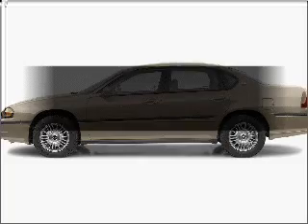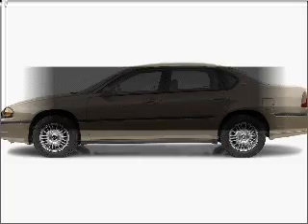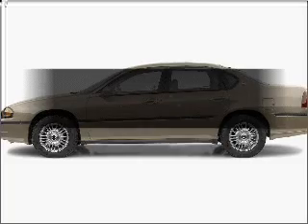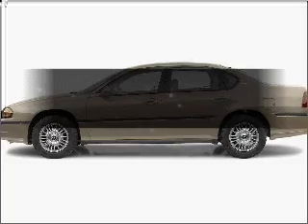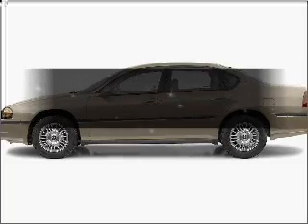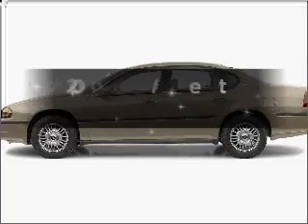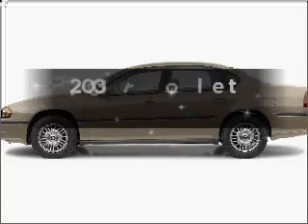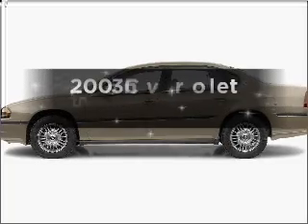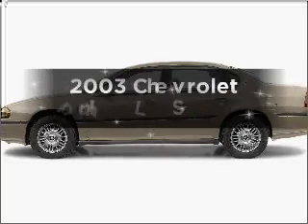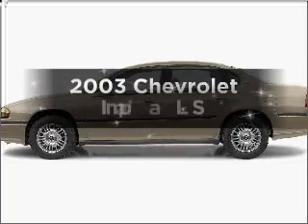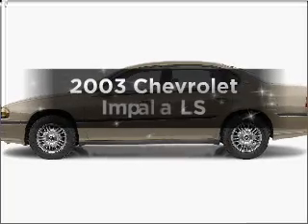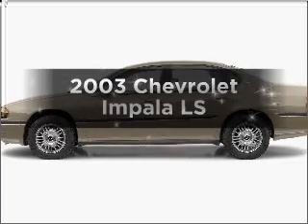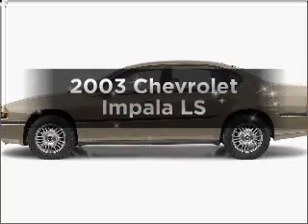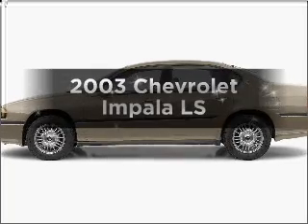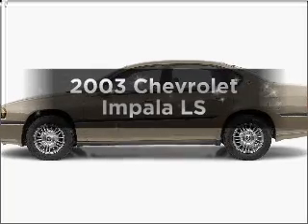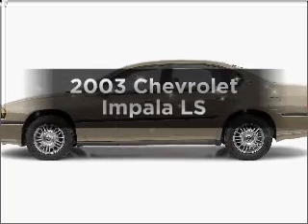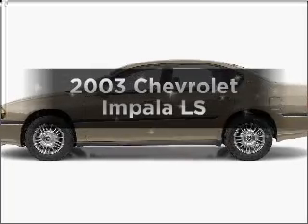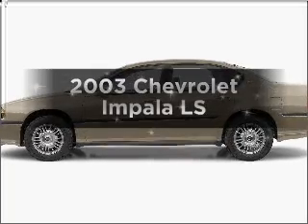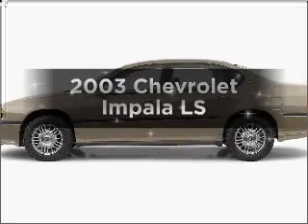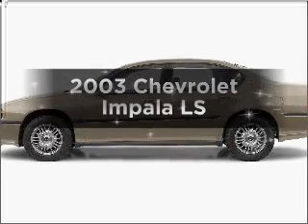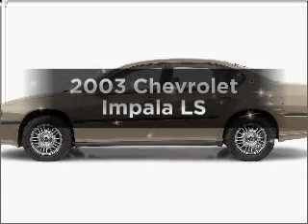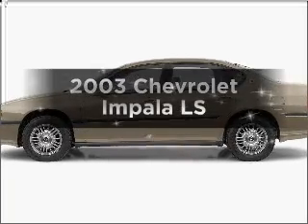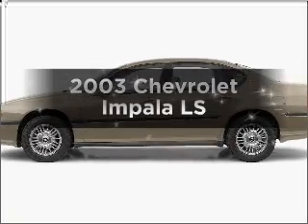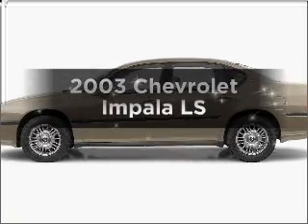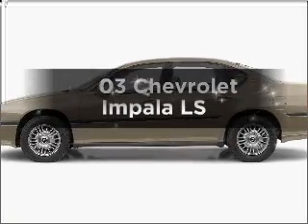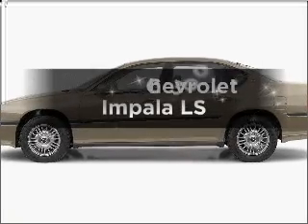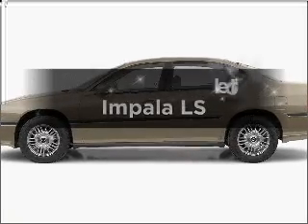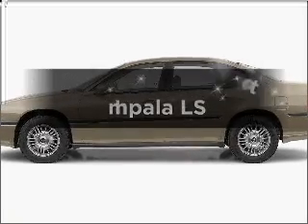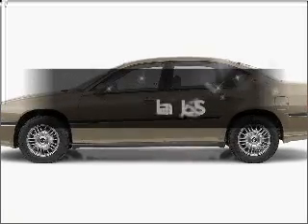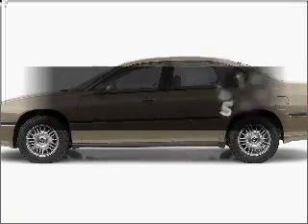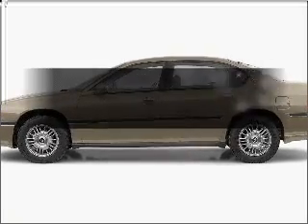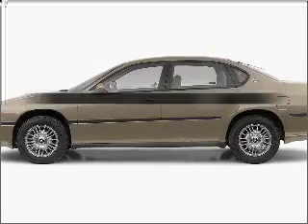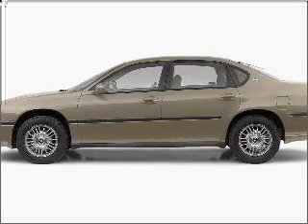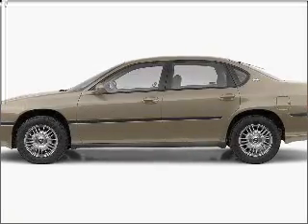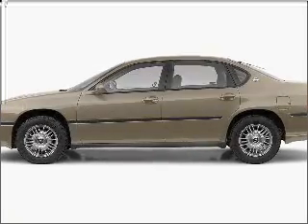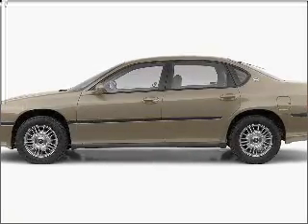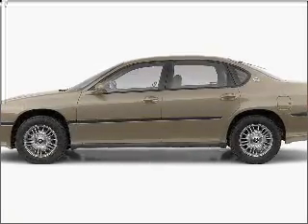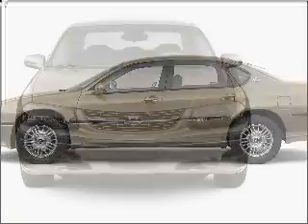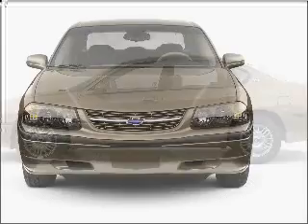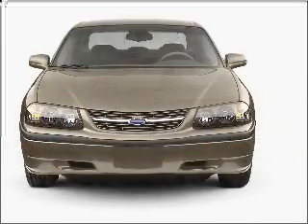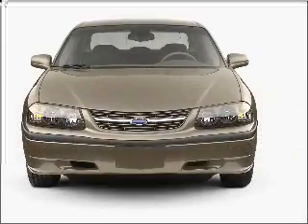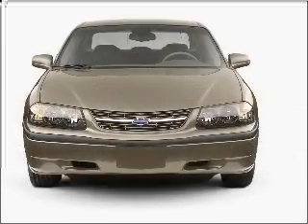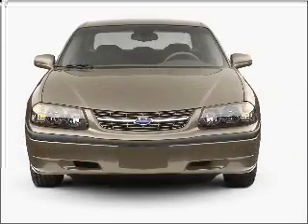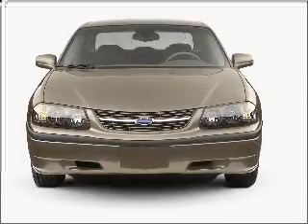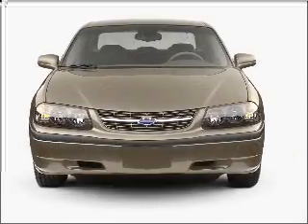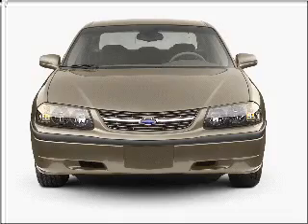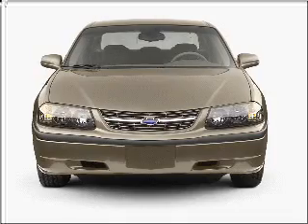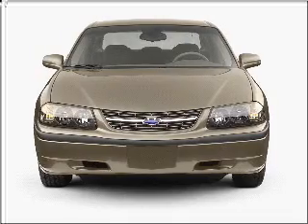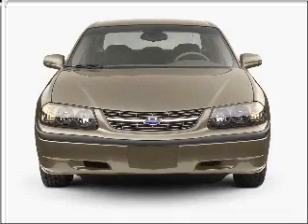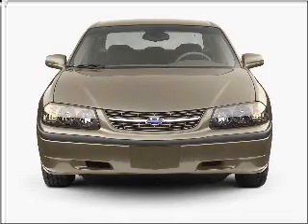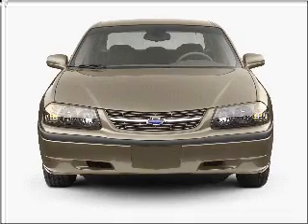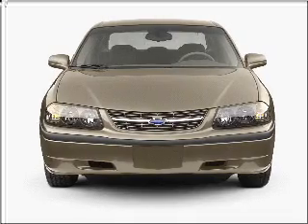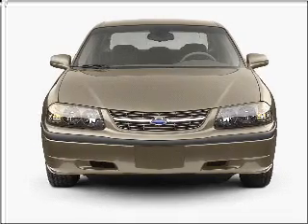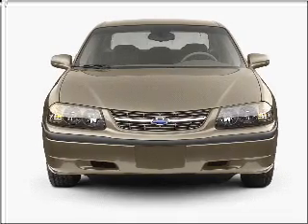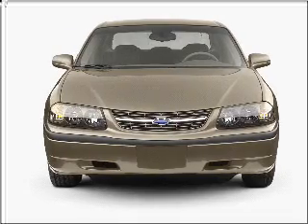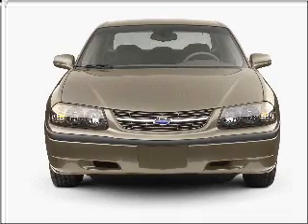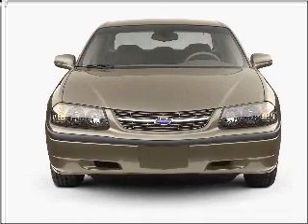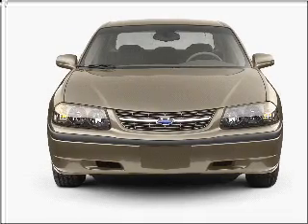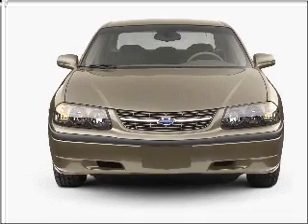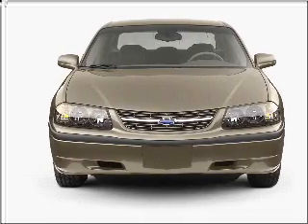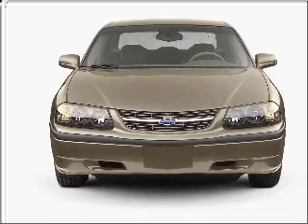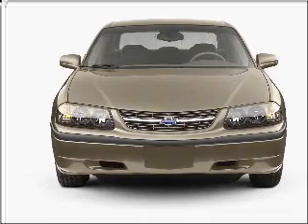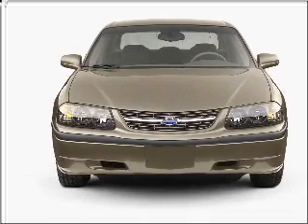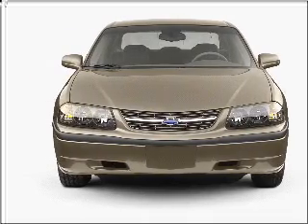Imagine yourself in this 2003 Chevrolet Impala. If you're looking for an automobile with great attributes, look no further.